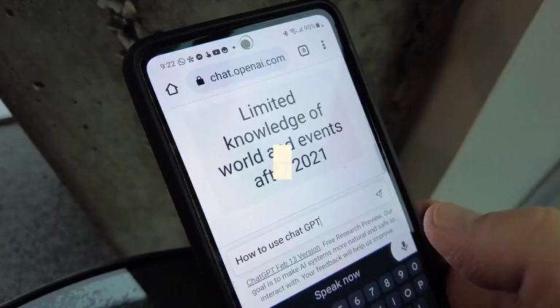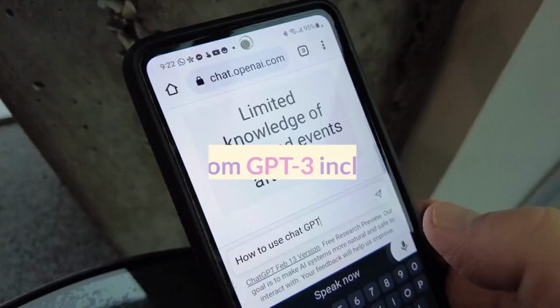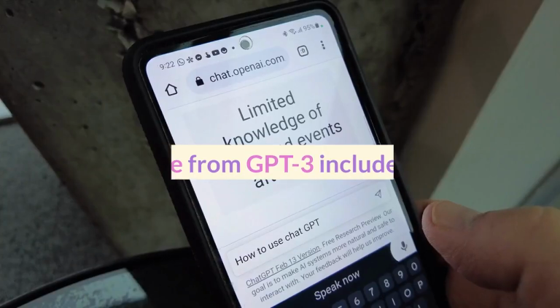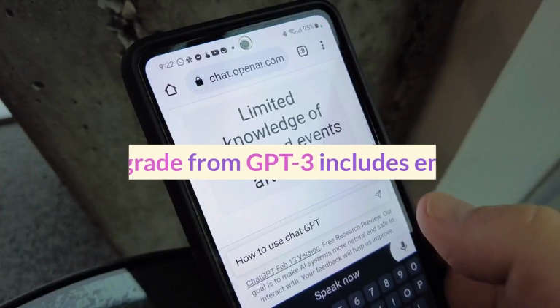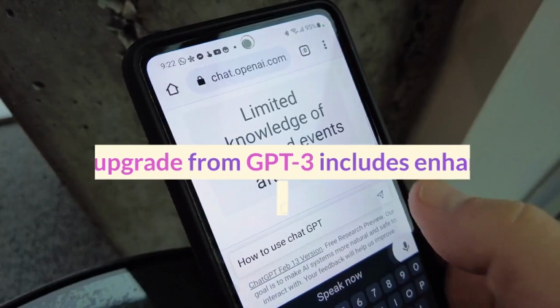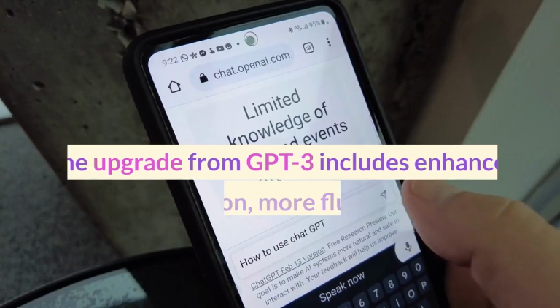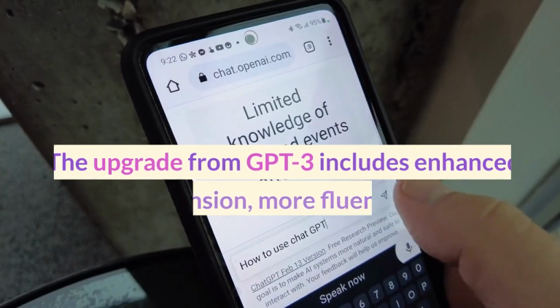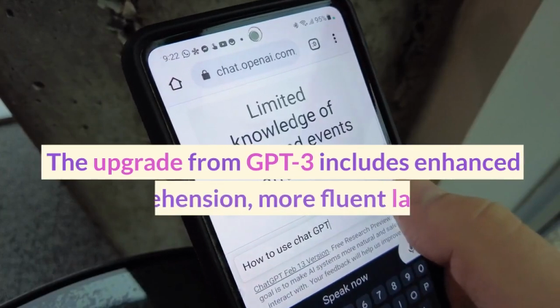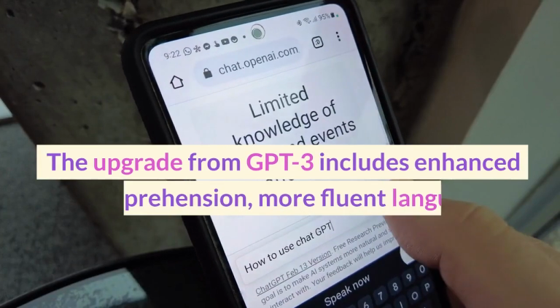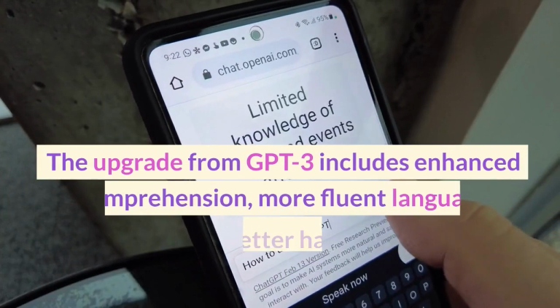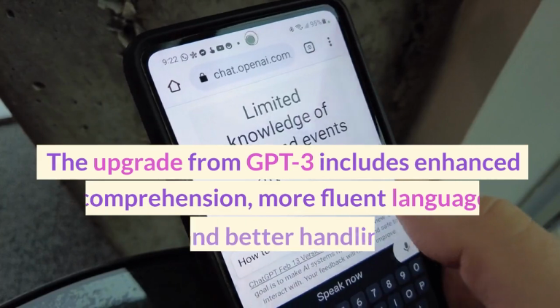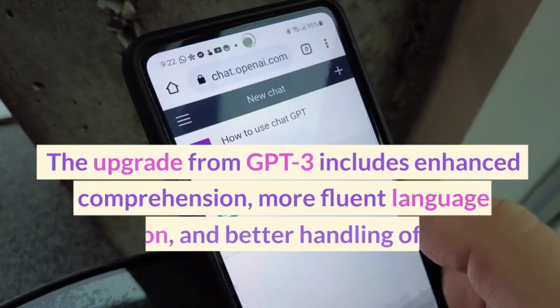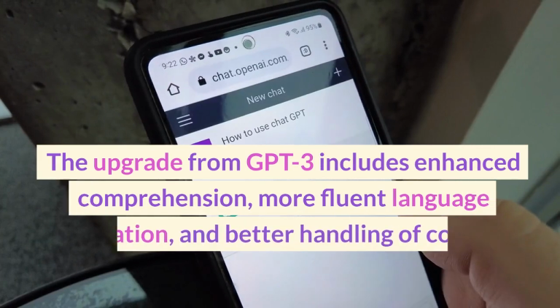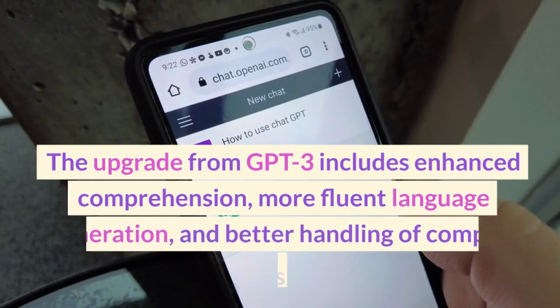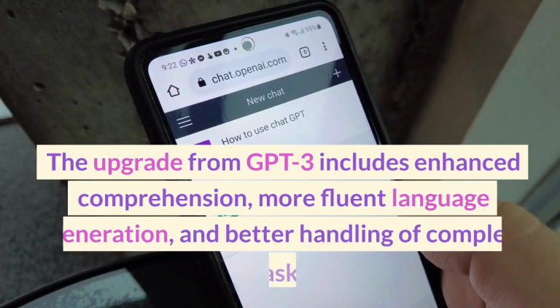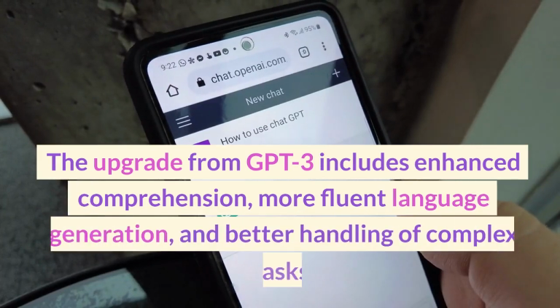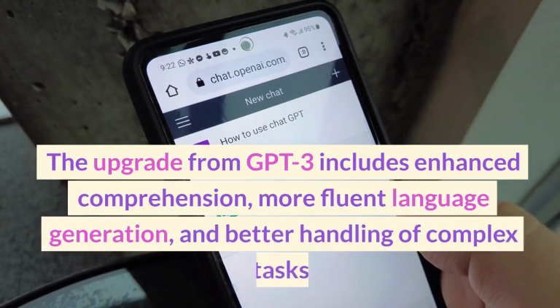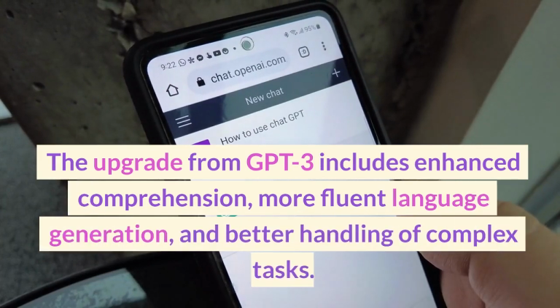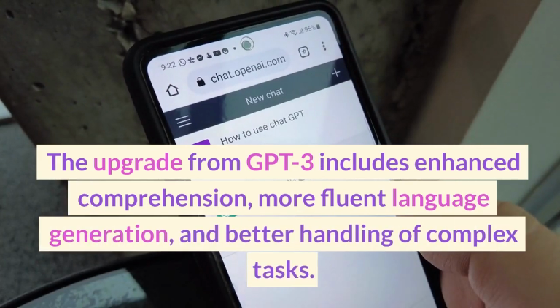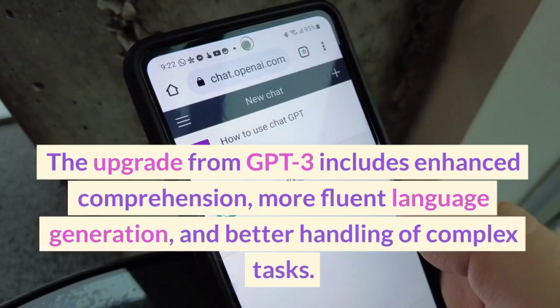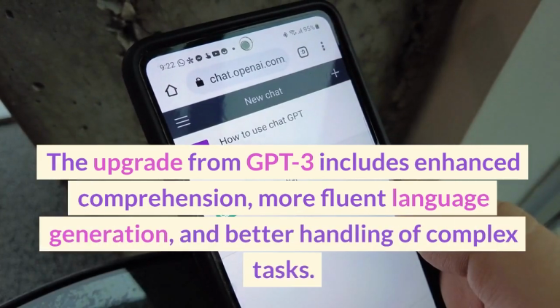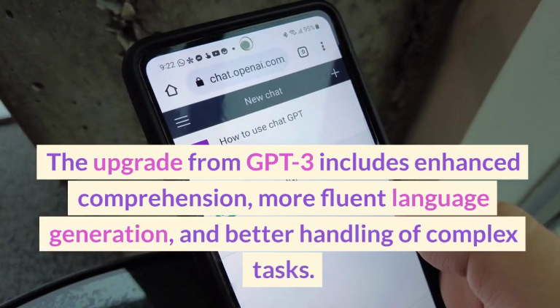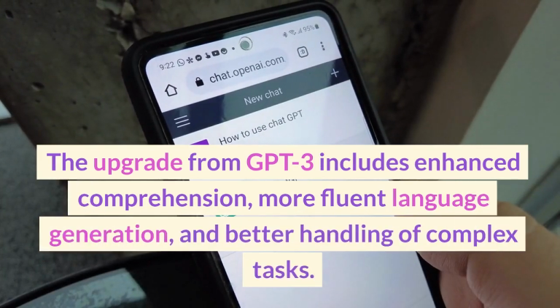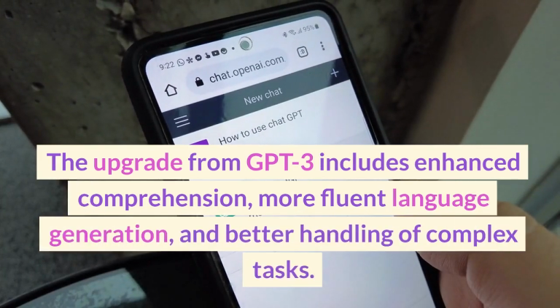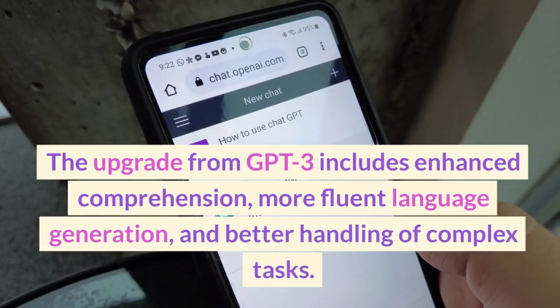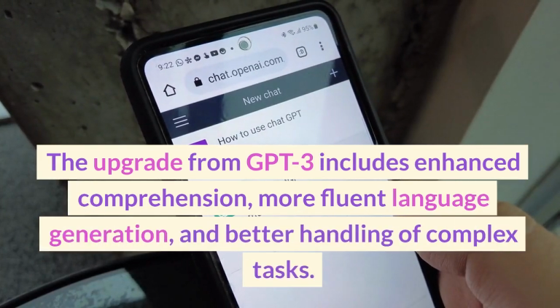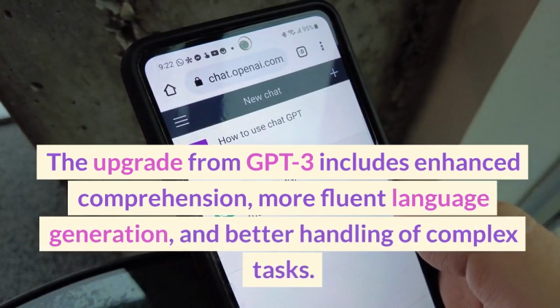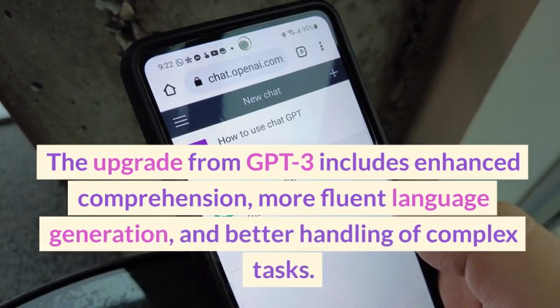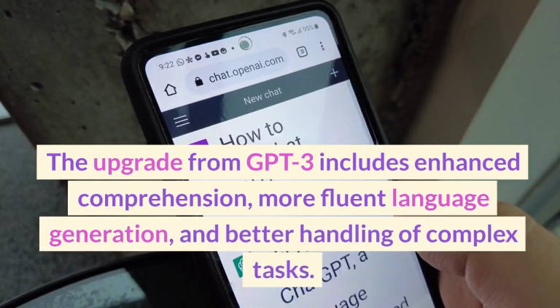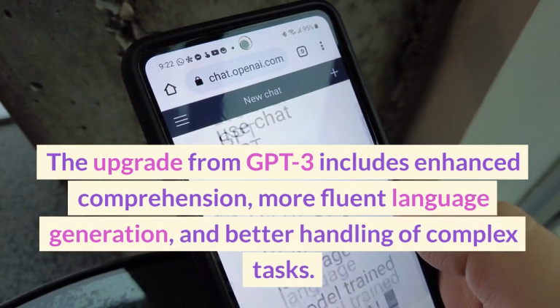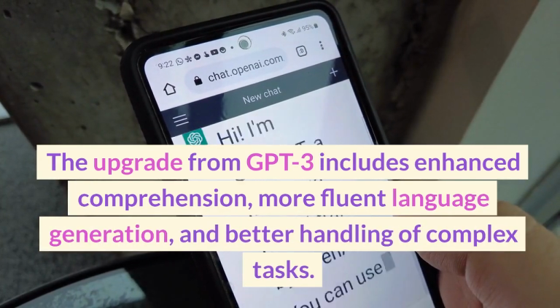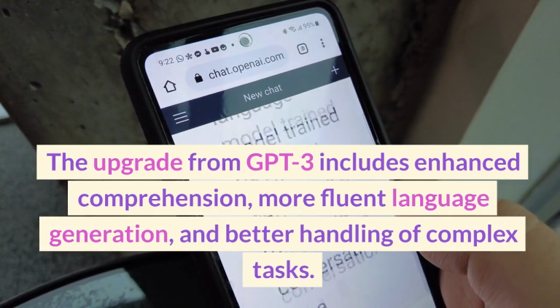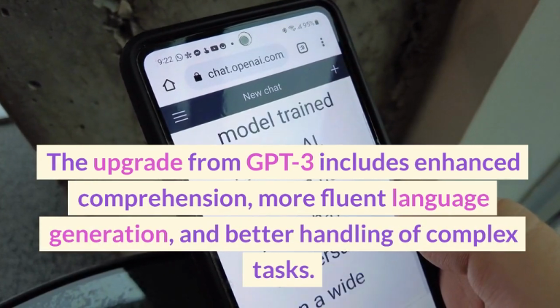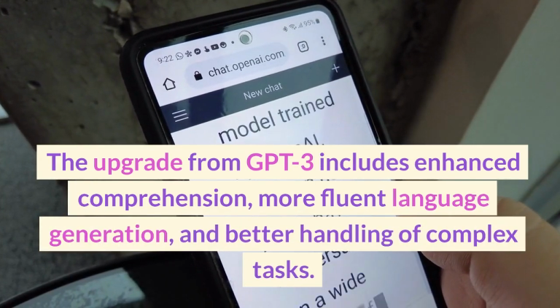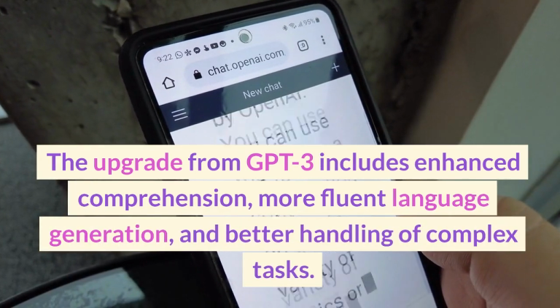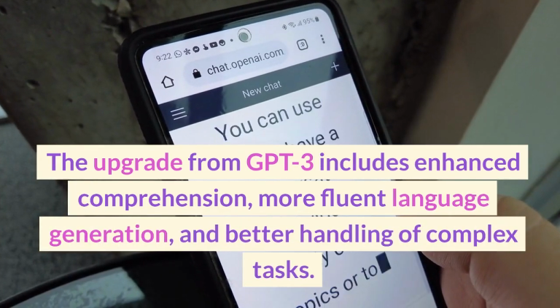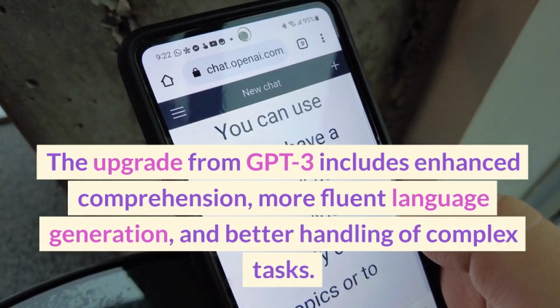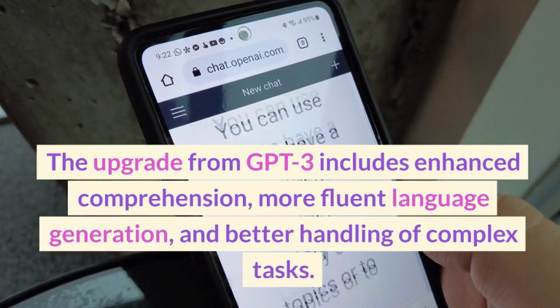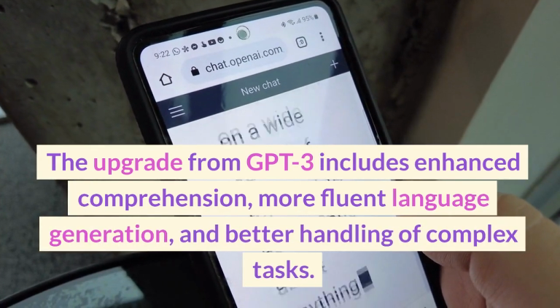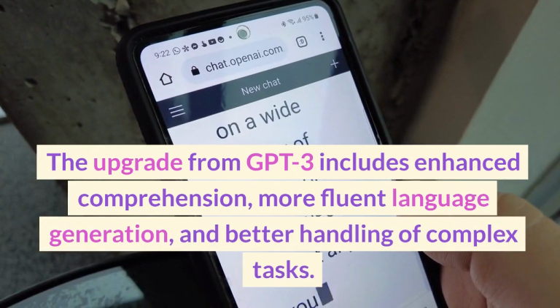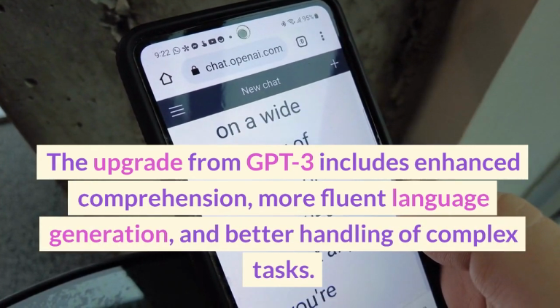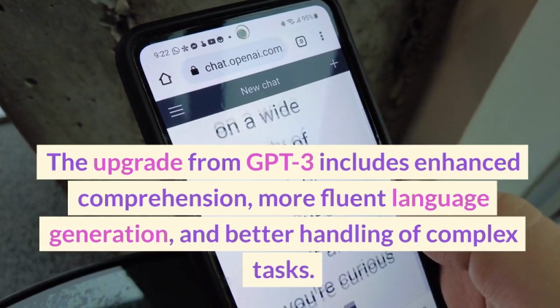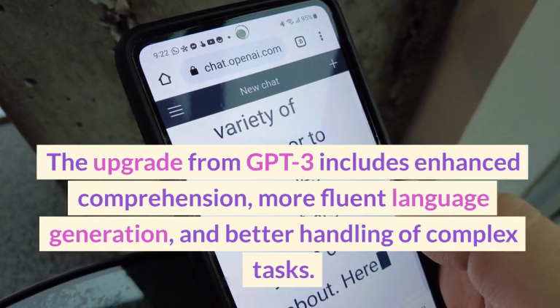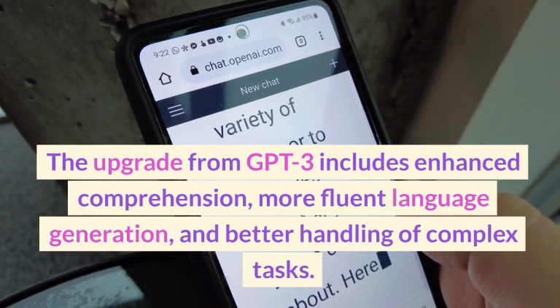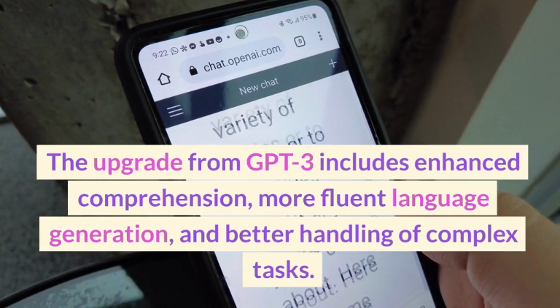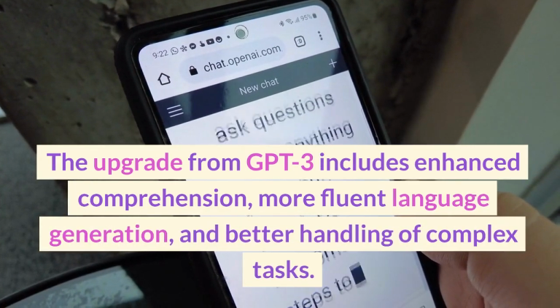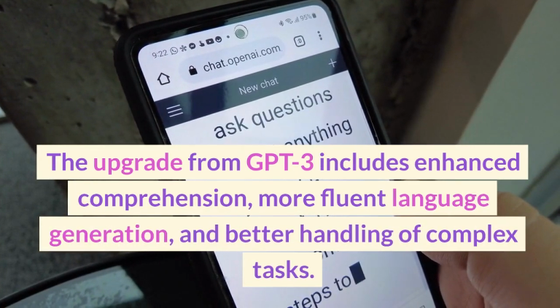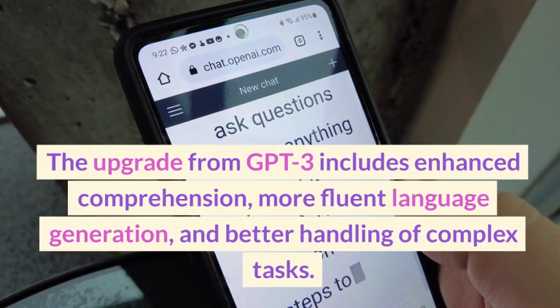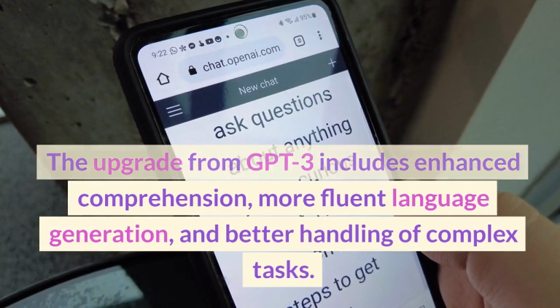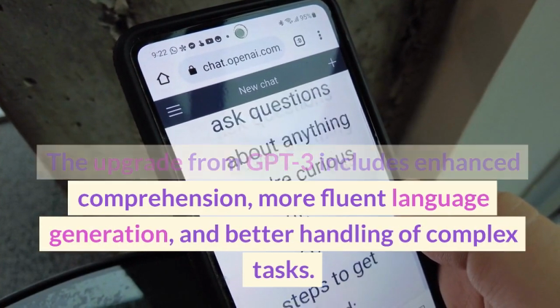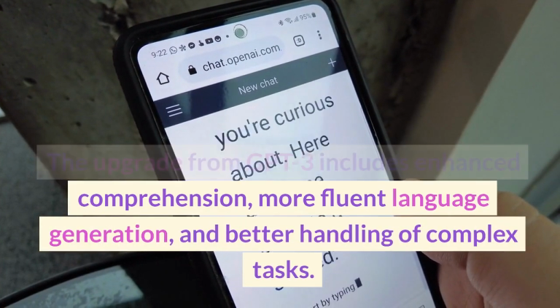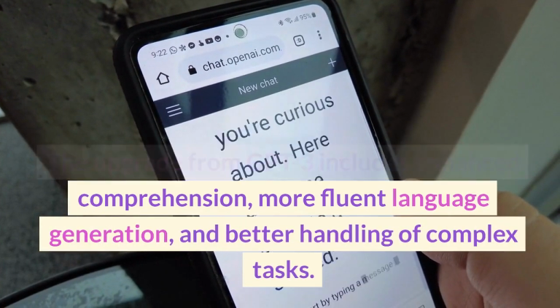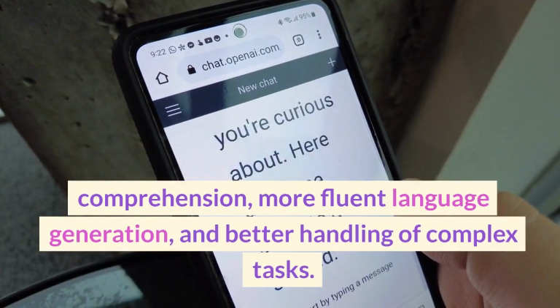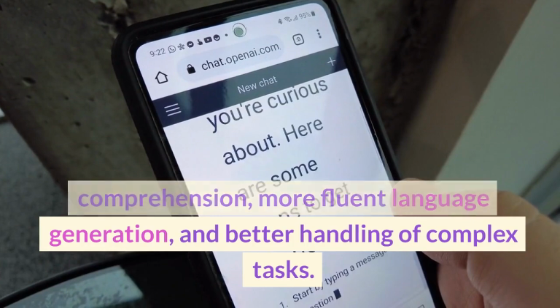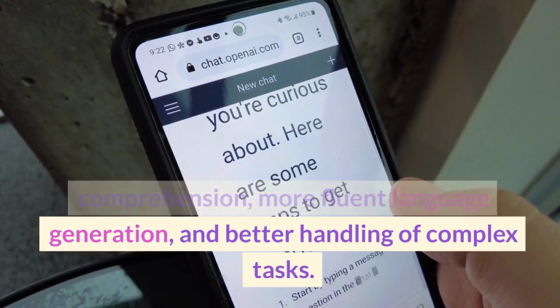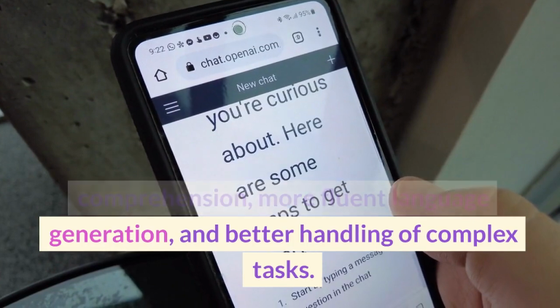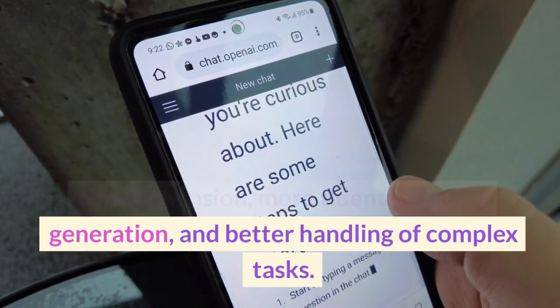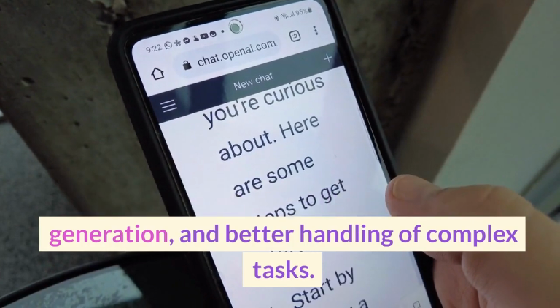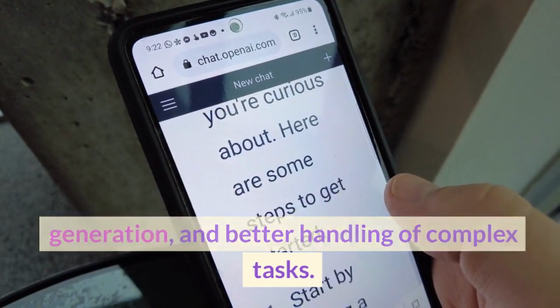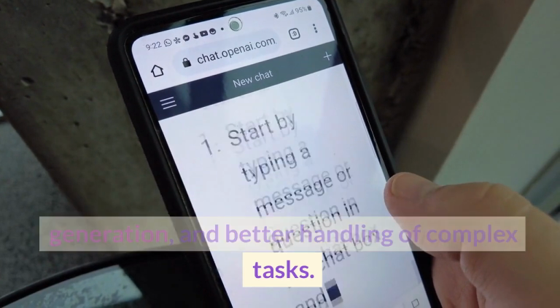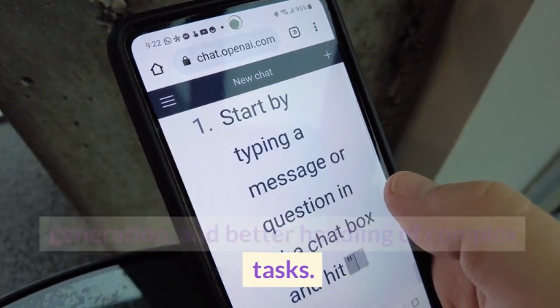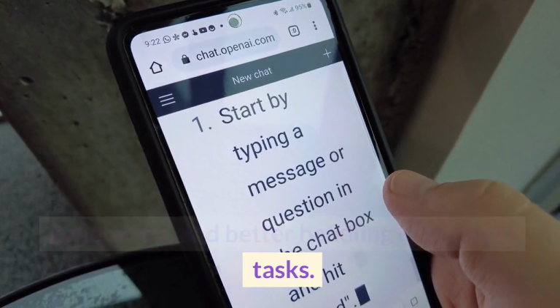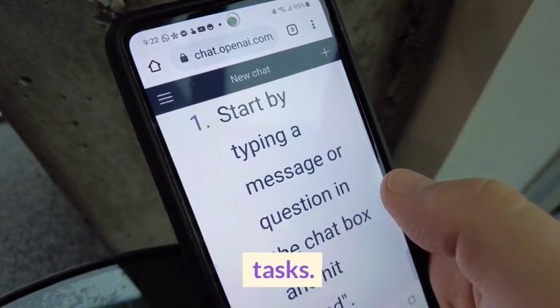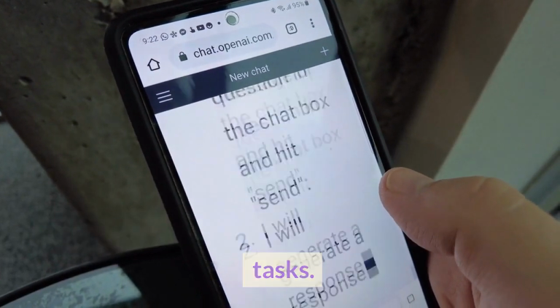The upgrade from GPT-3 includes enhanced comprehension, more fluent language generation, and better handling of complex tasks.